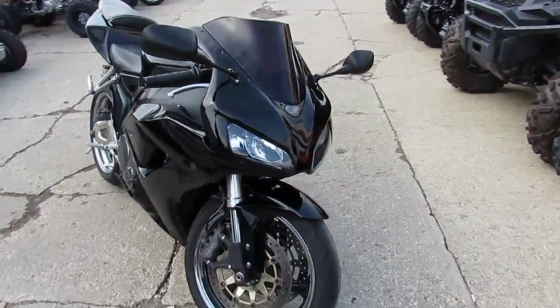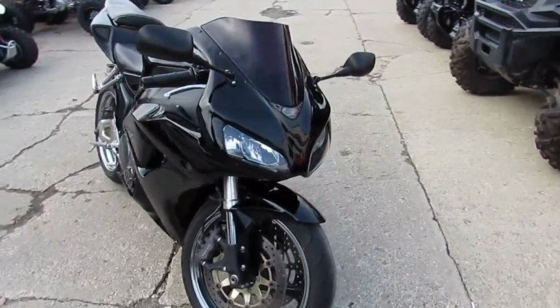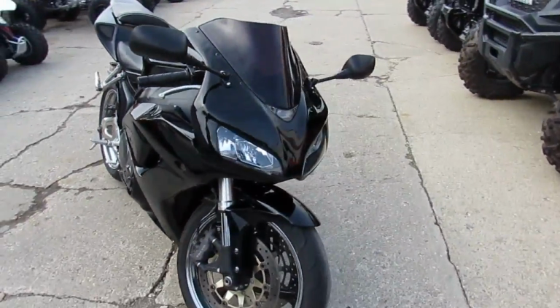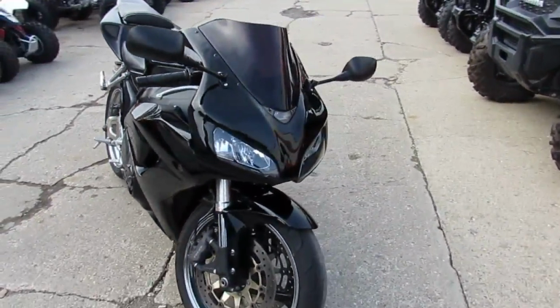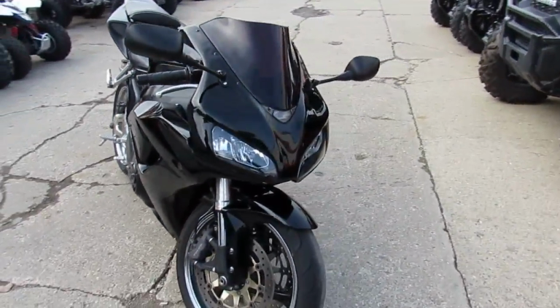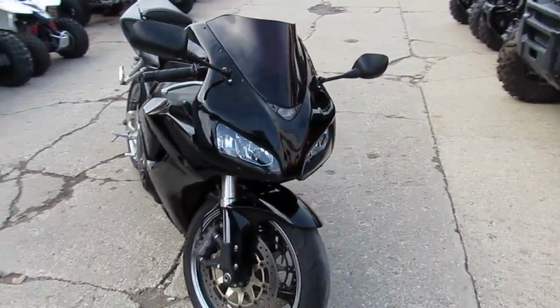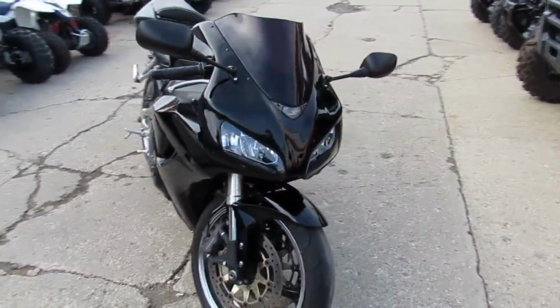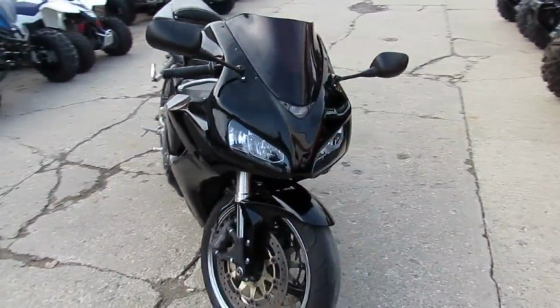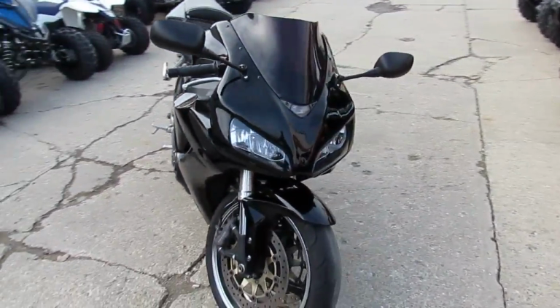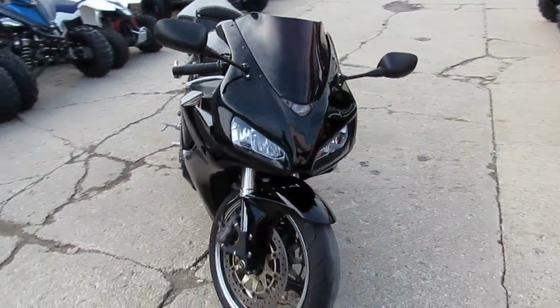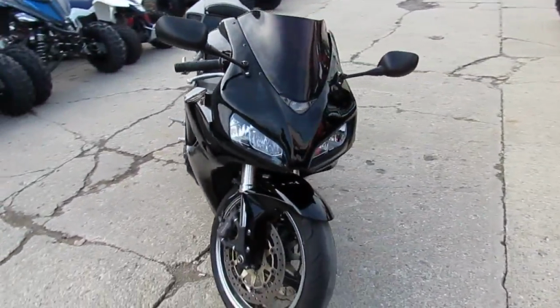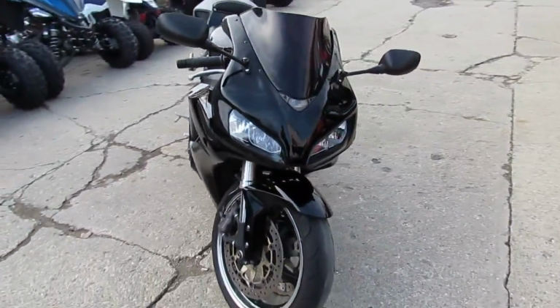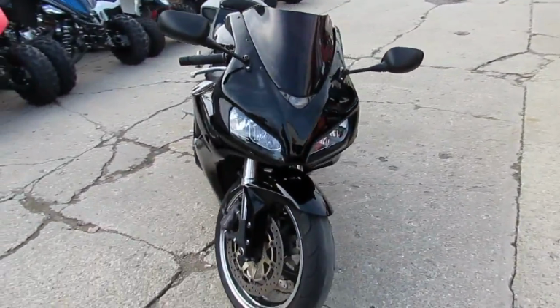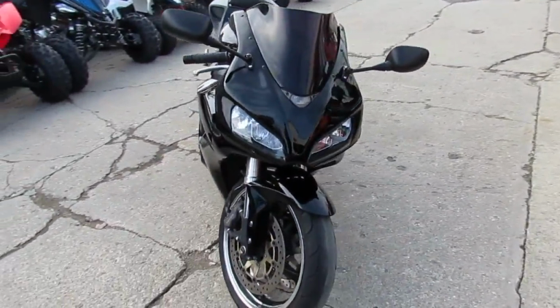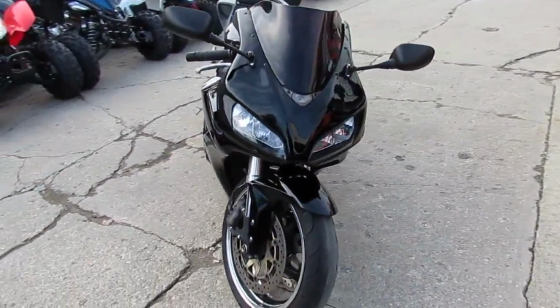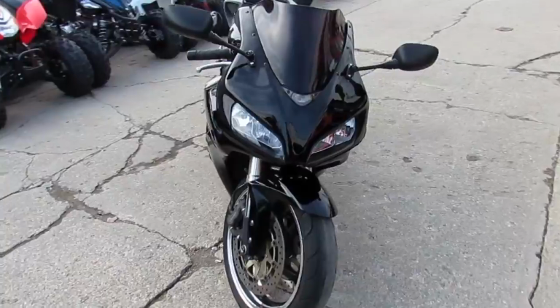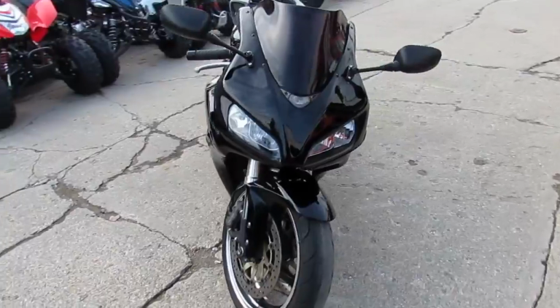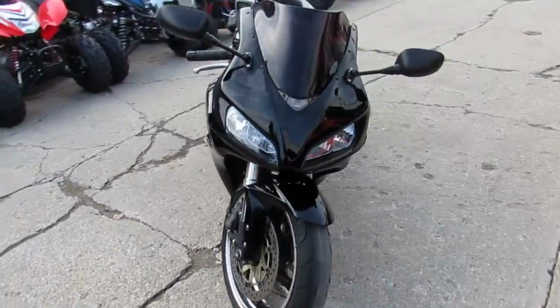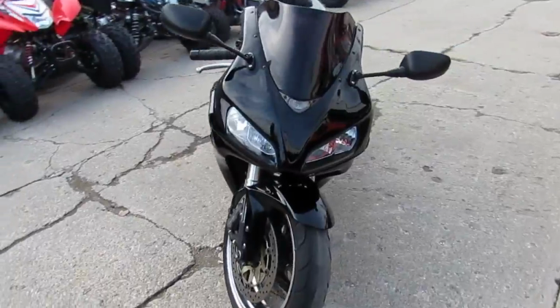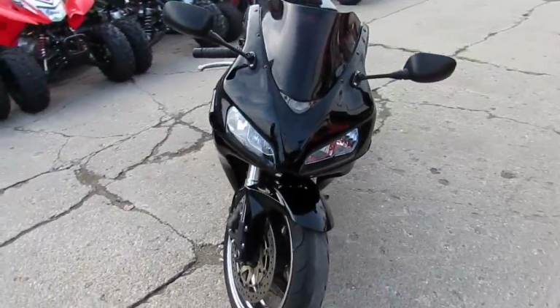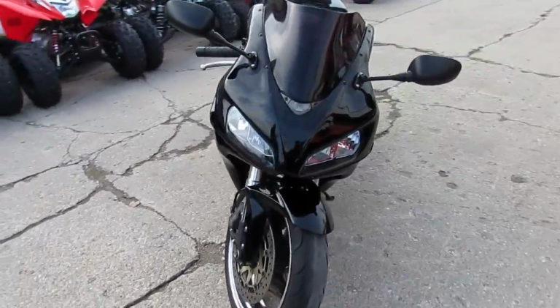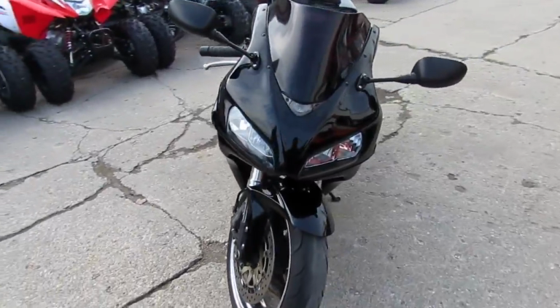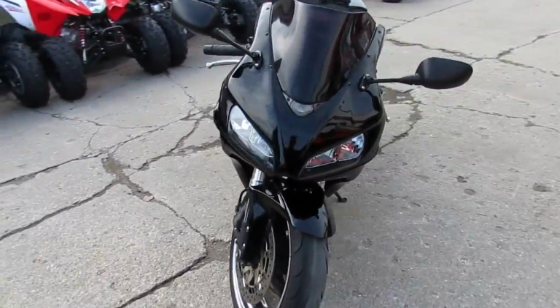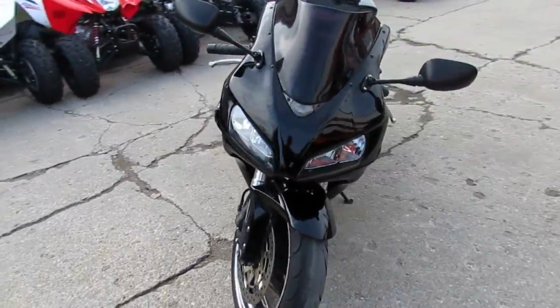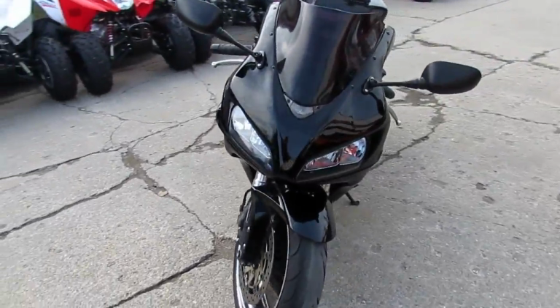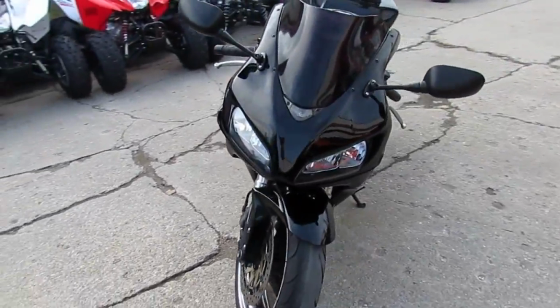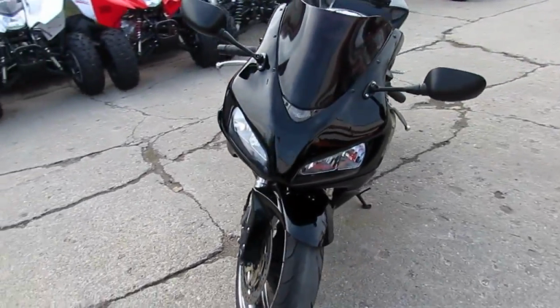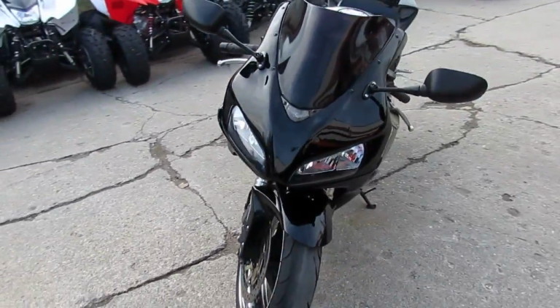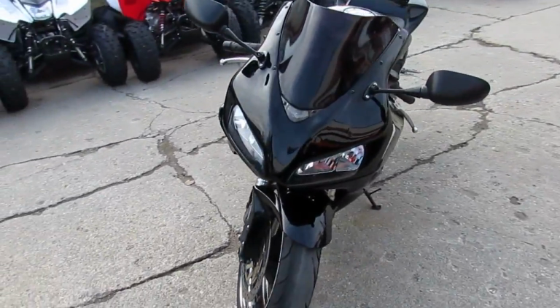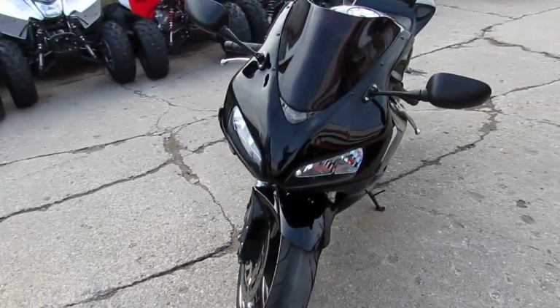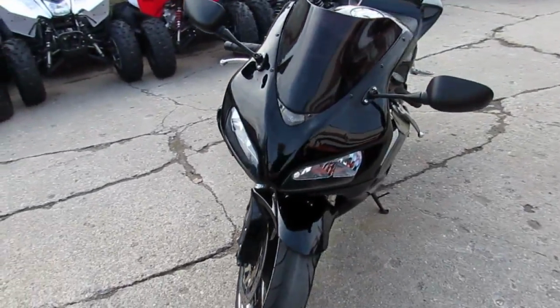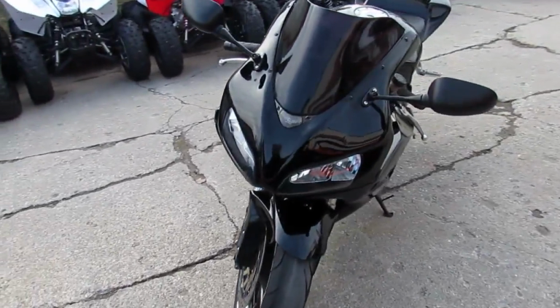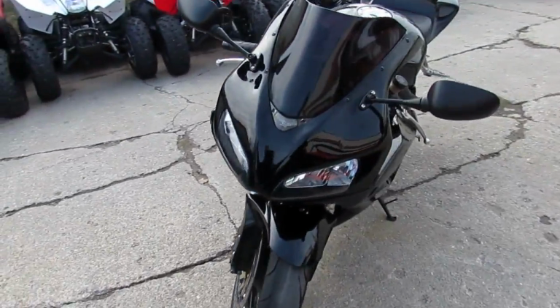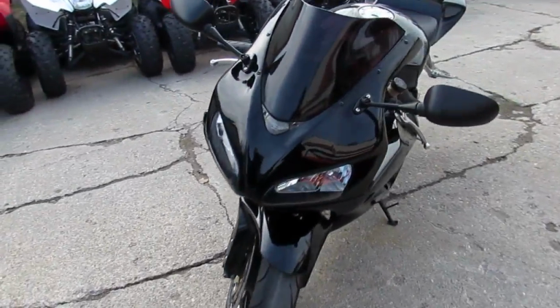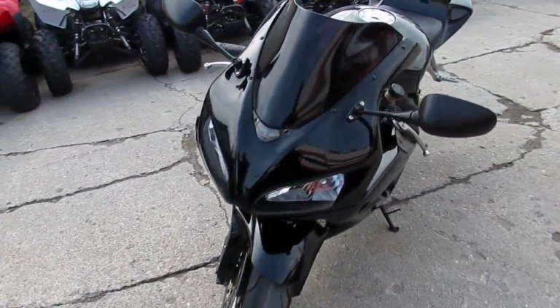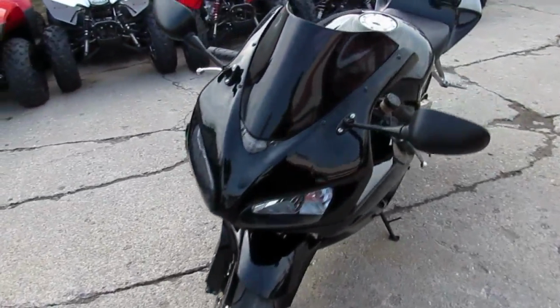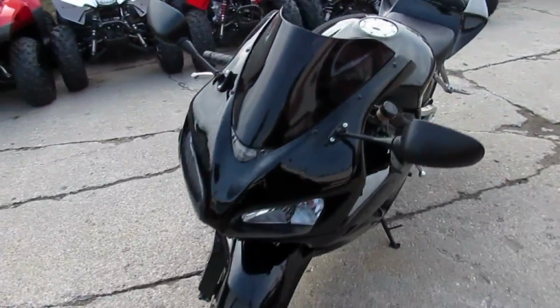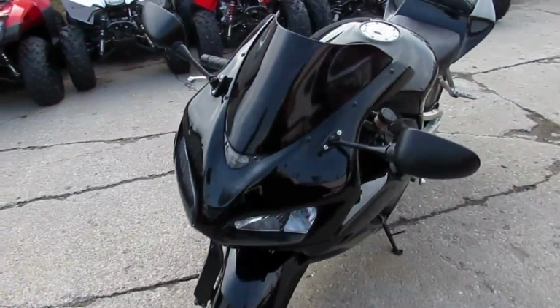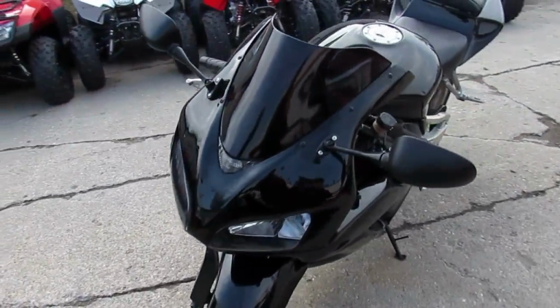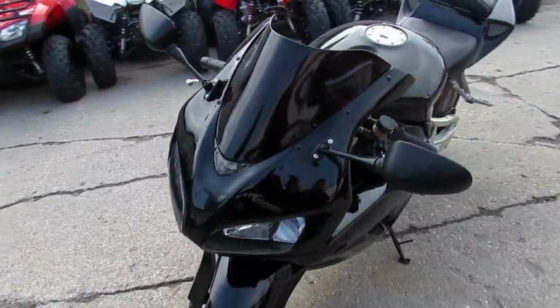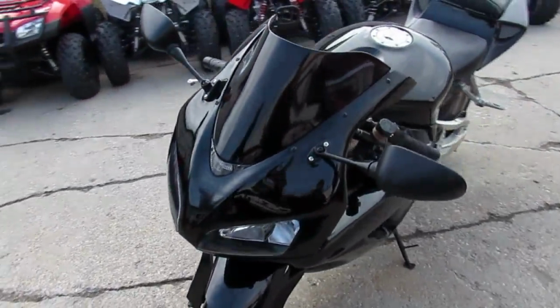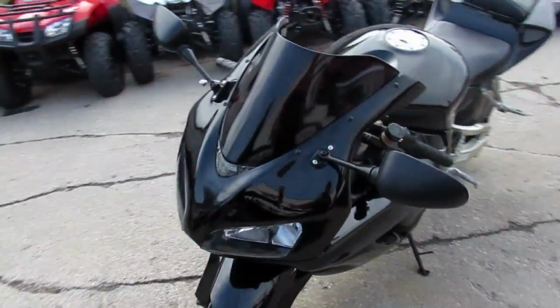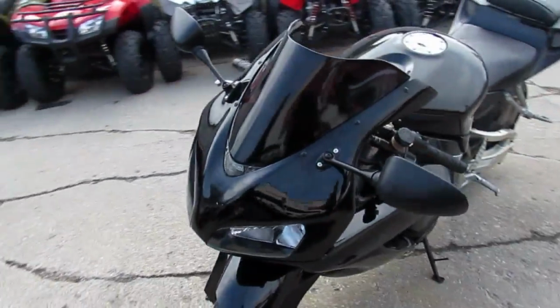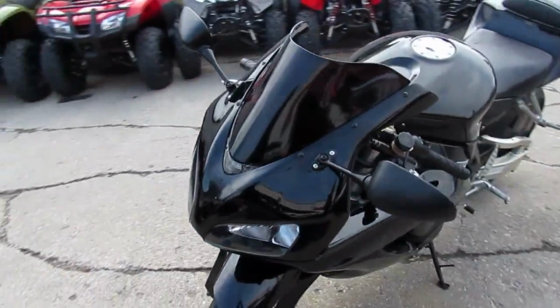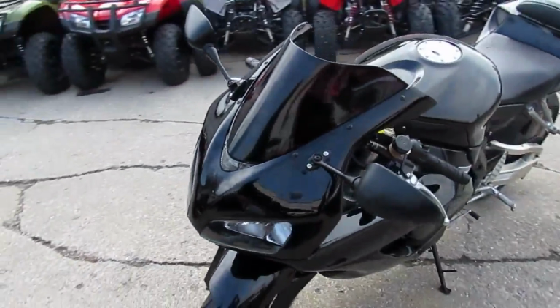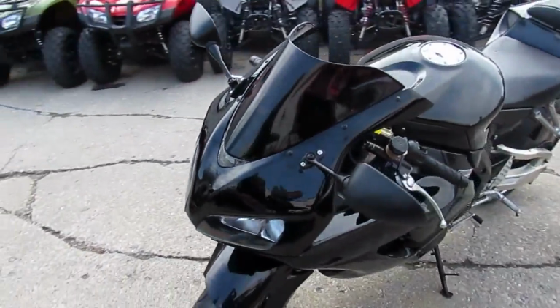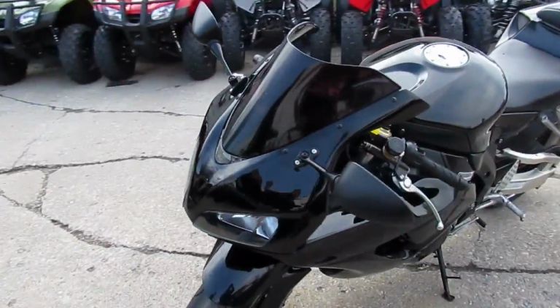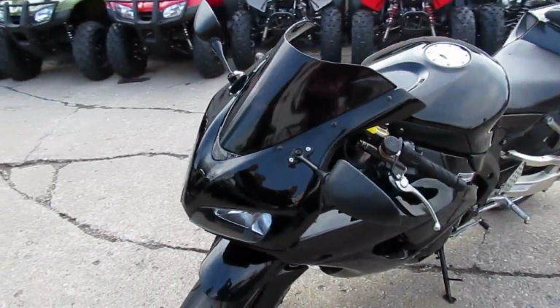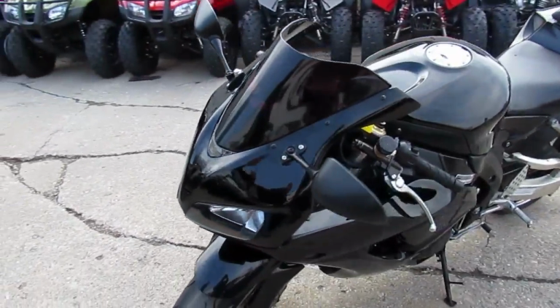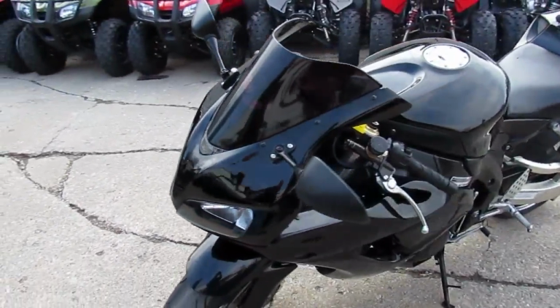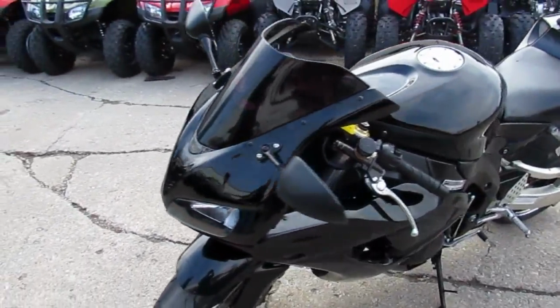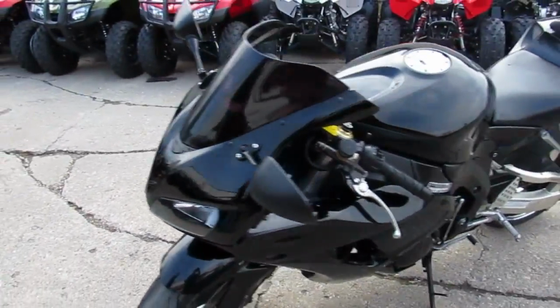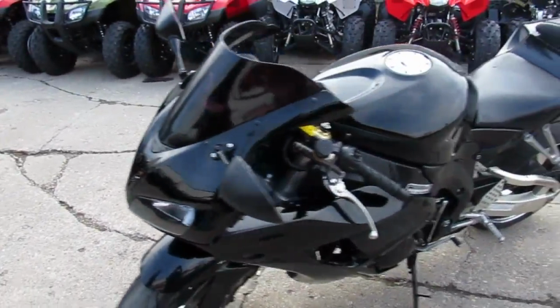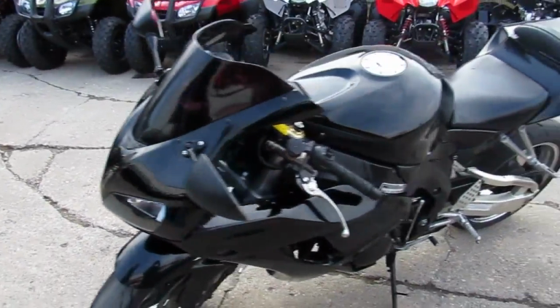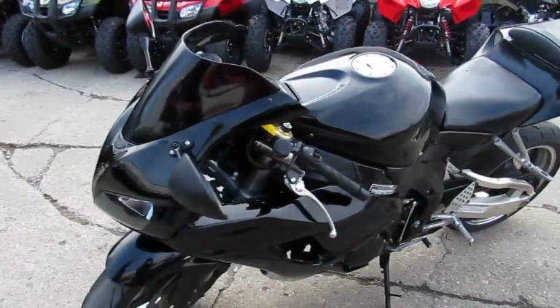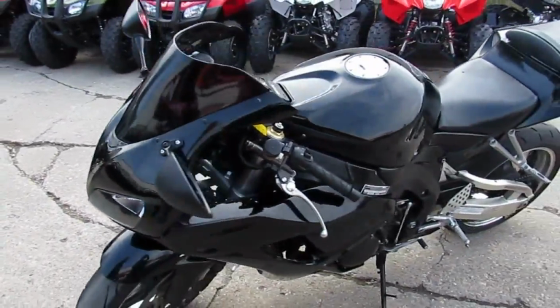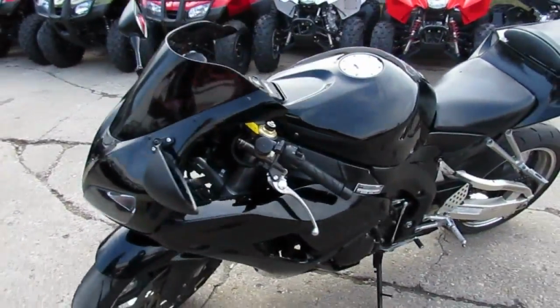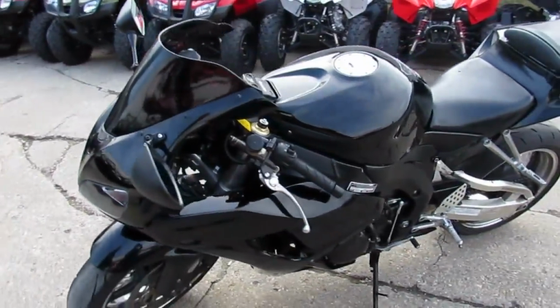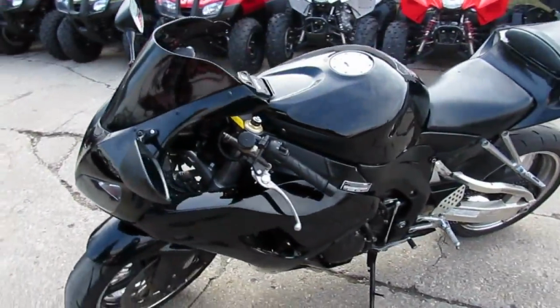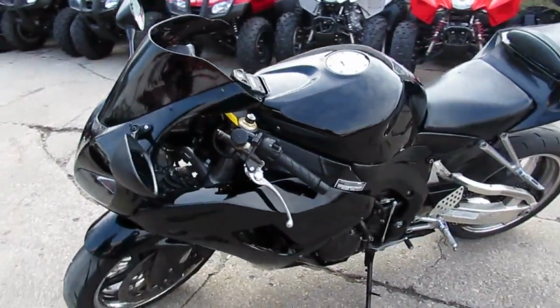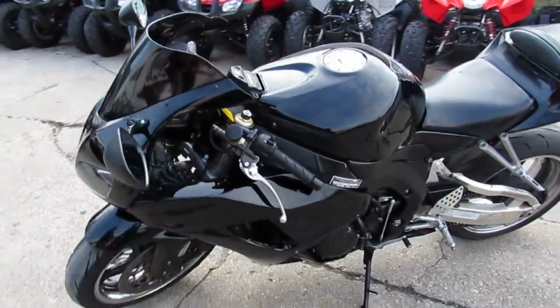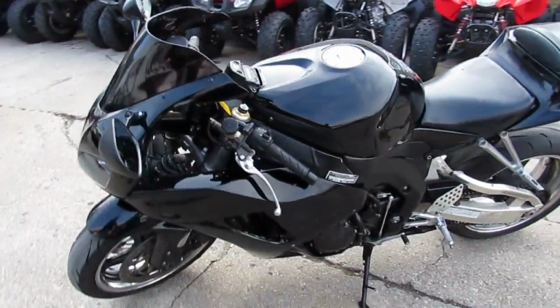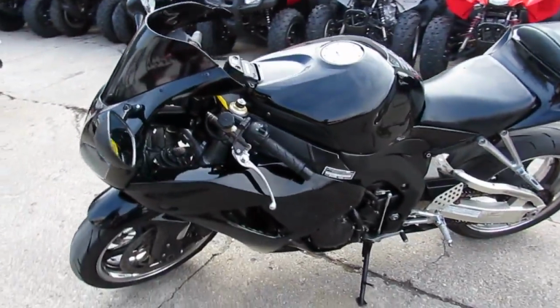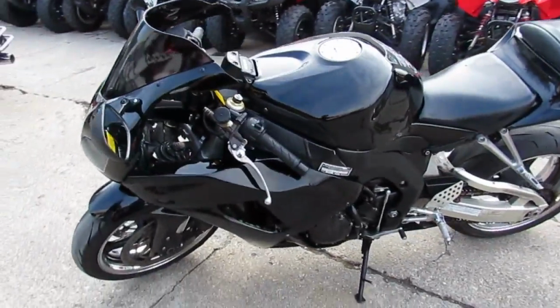You guys got to visit our website — it's ApprovalPowerSports.com. 450 used bikes in stock and guaranteed financing.